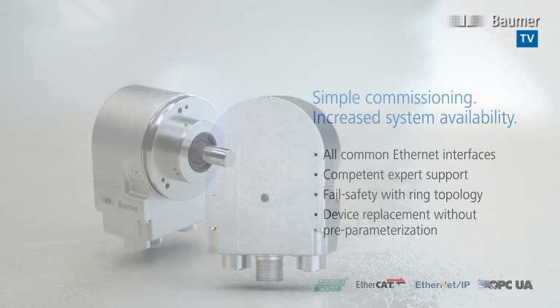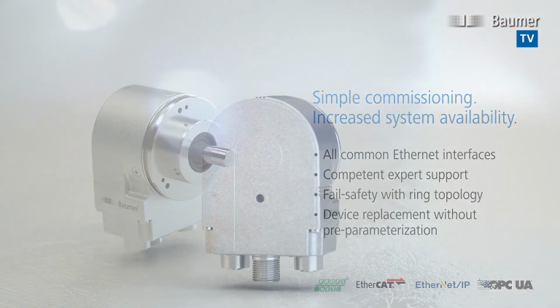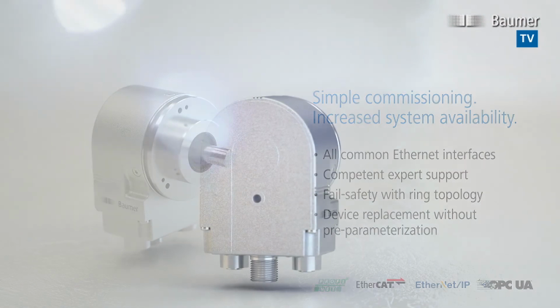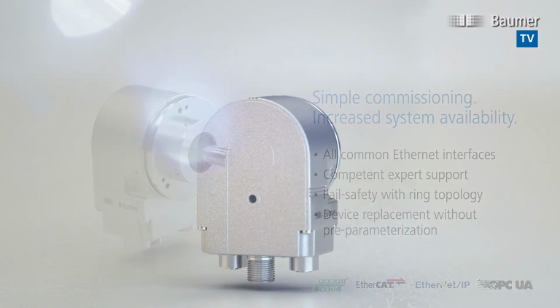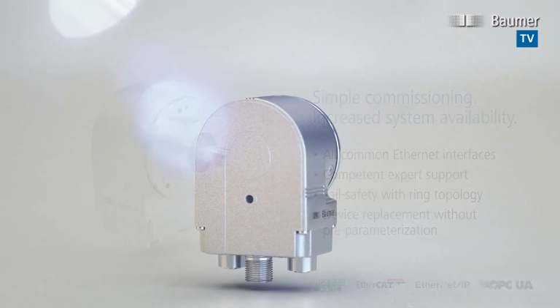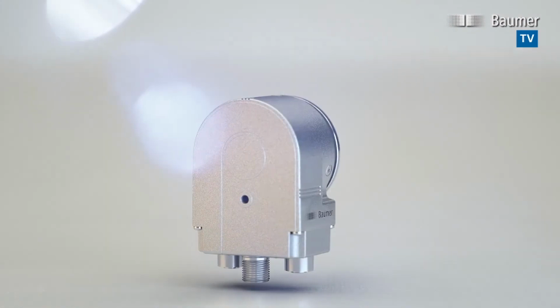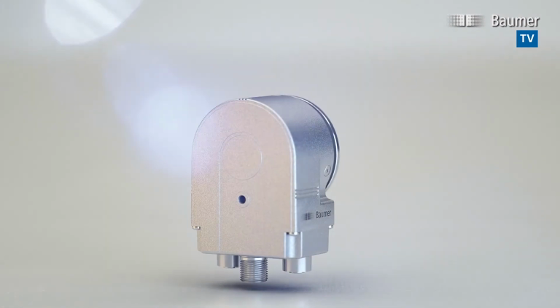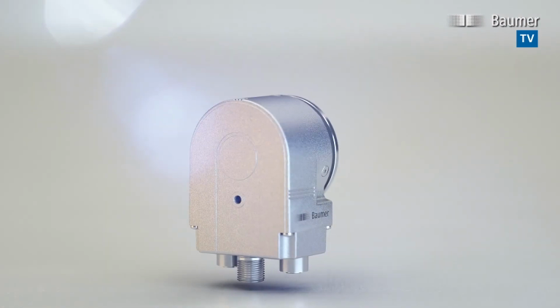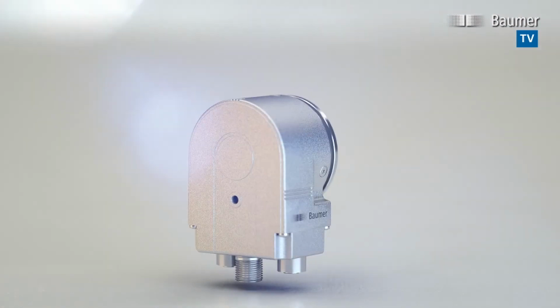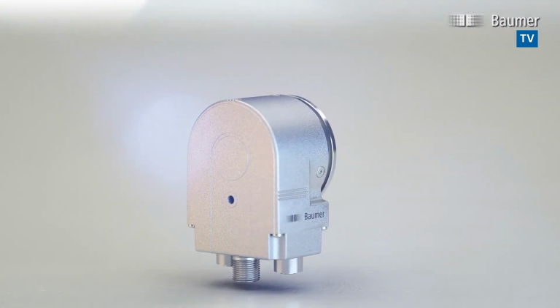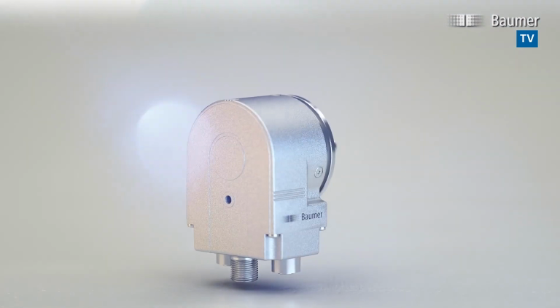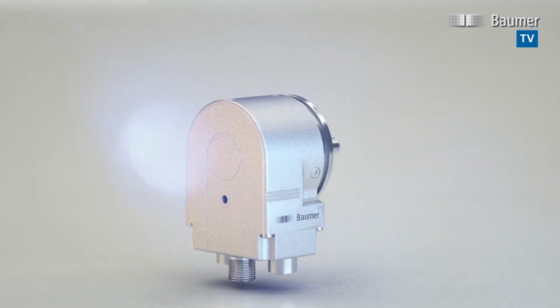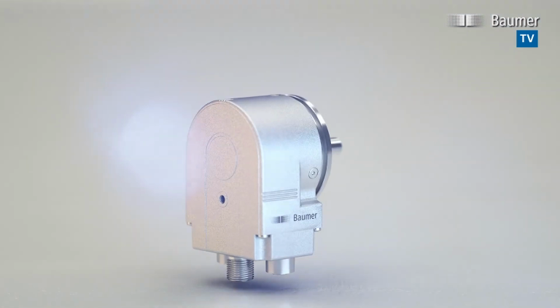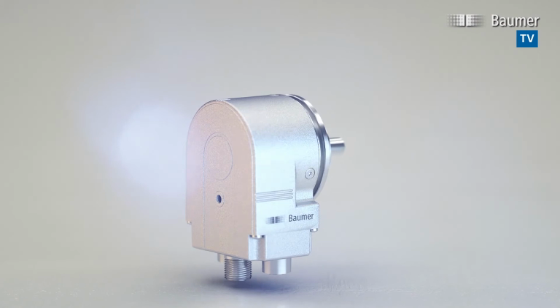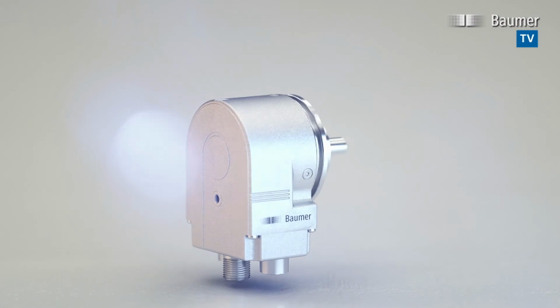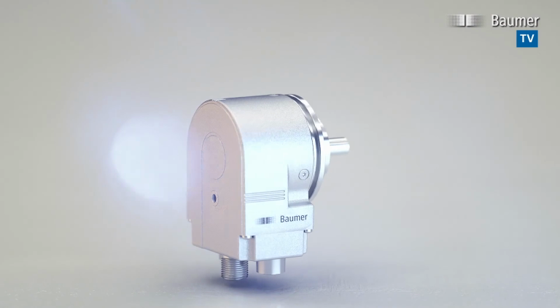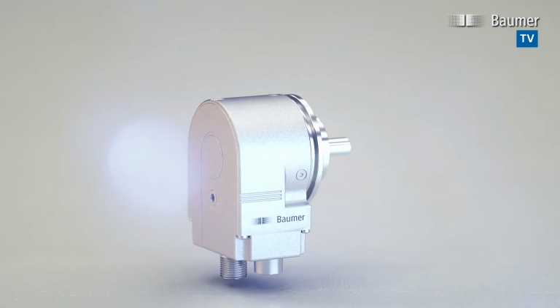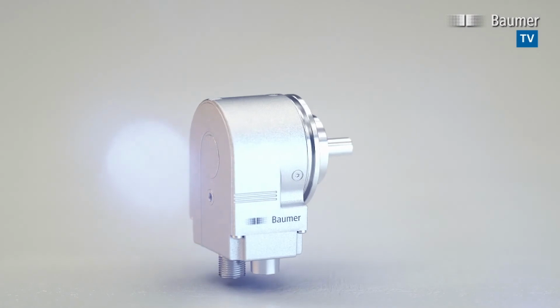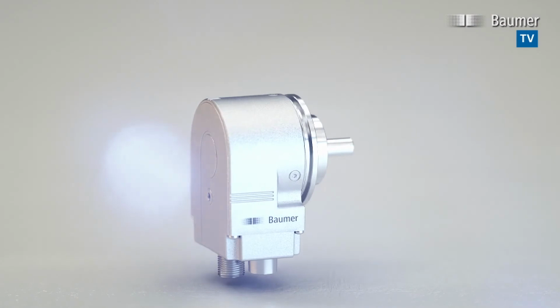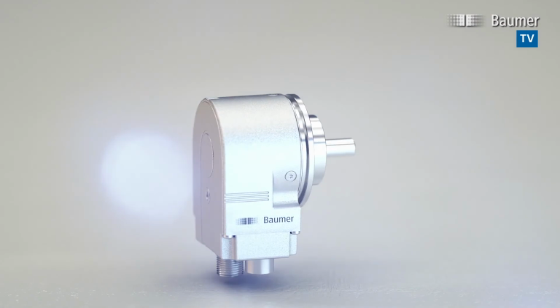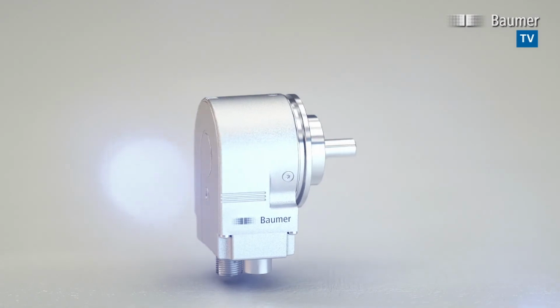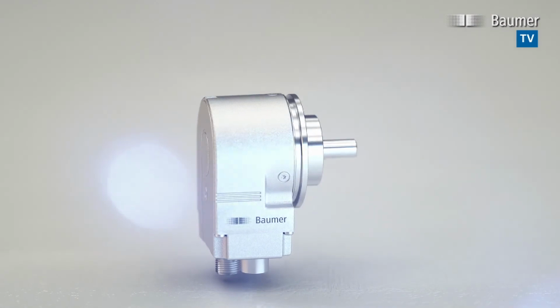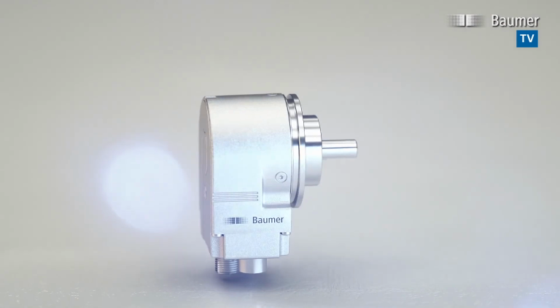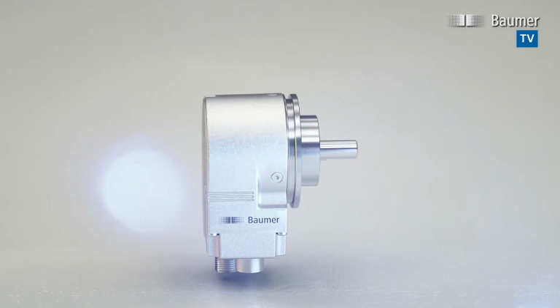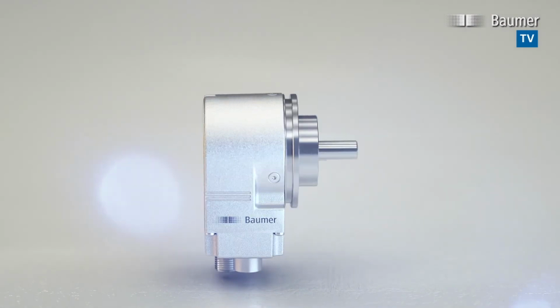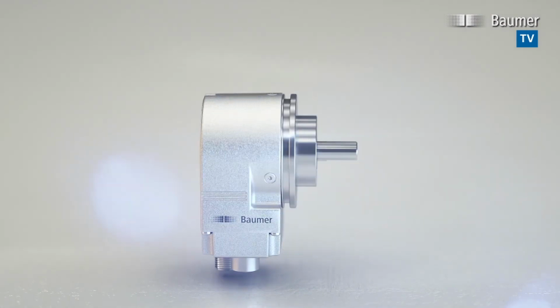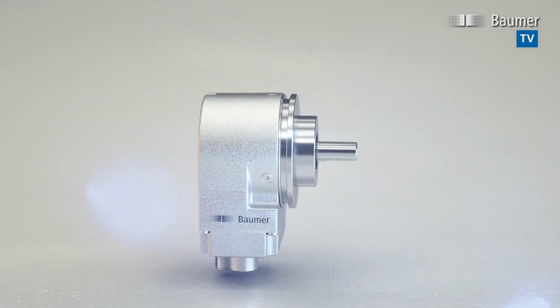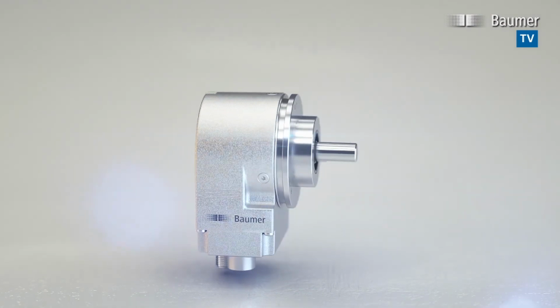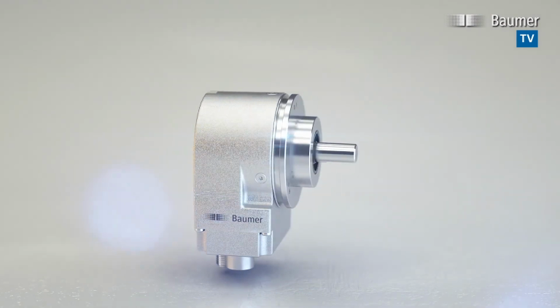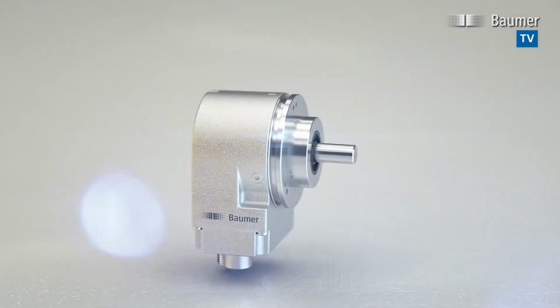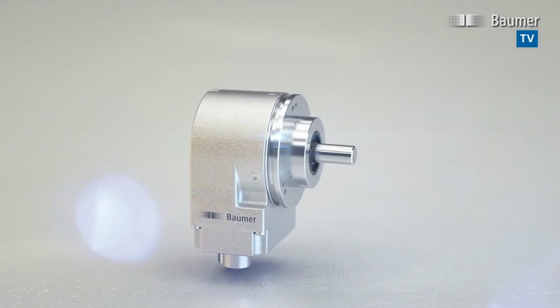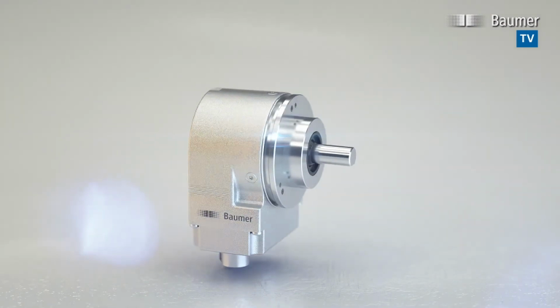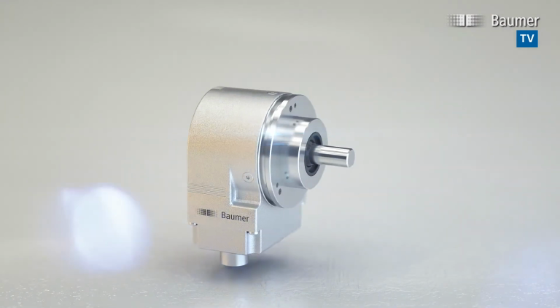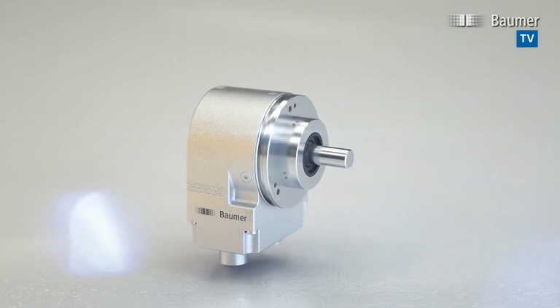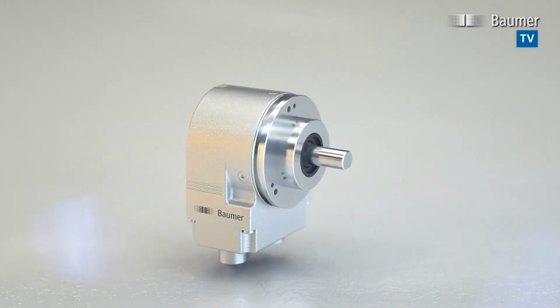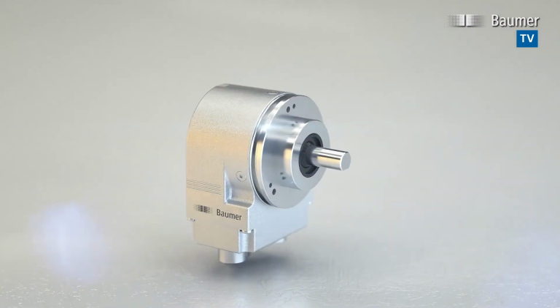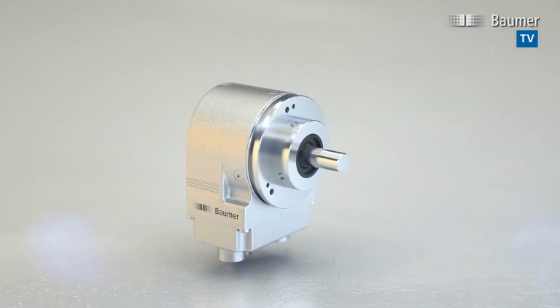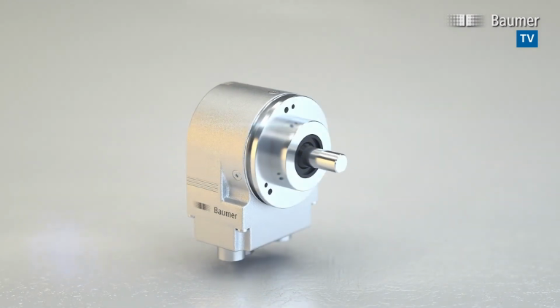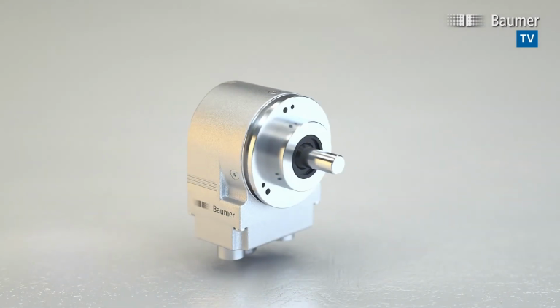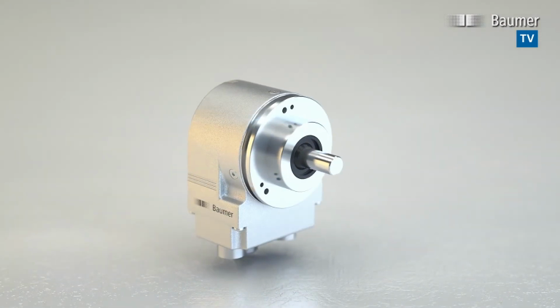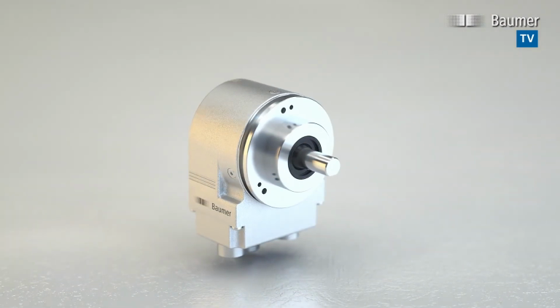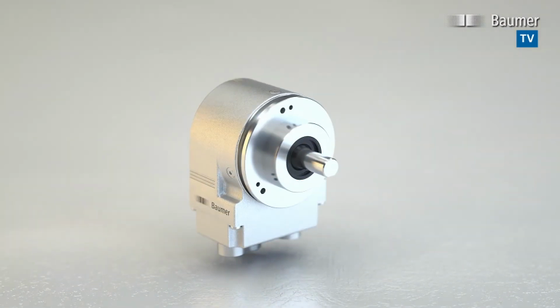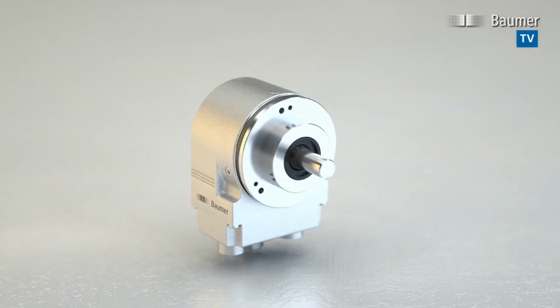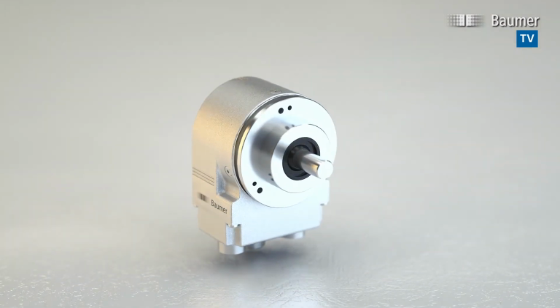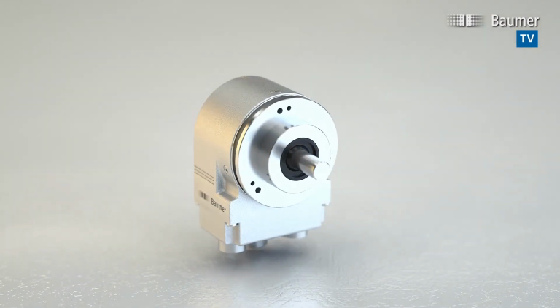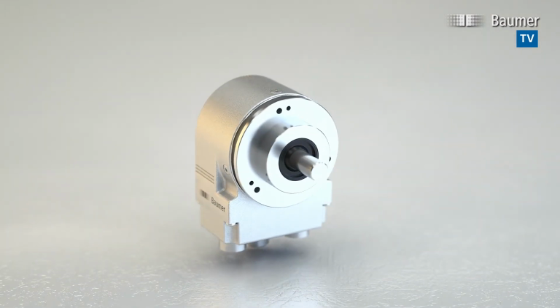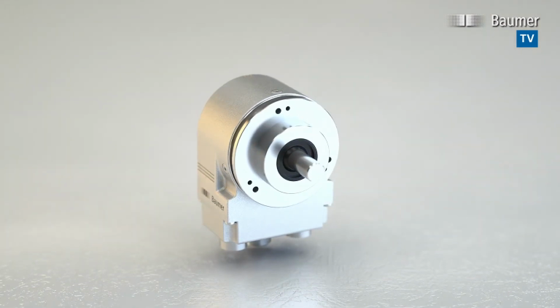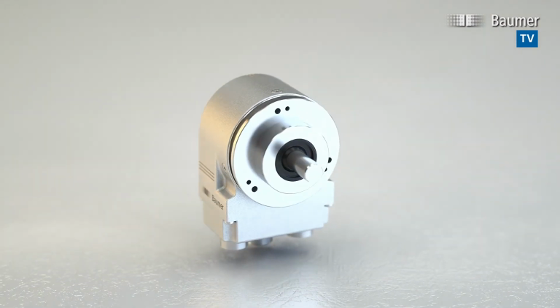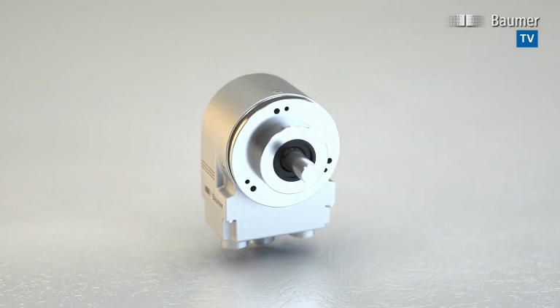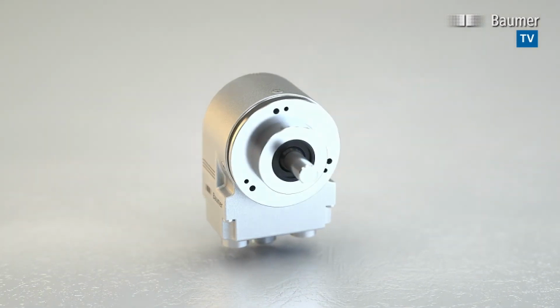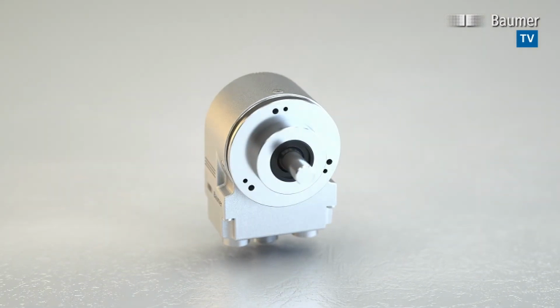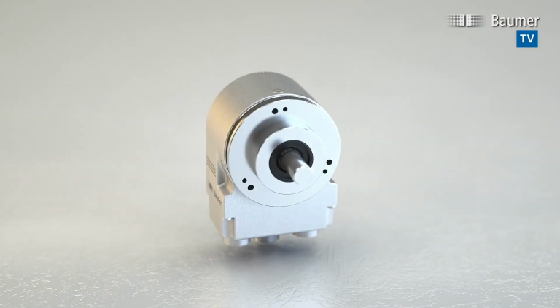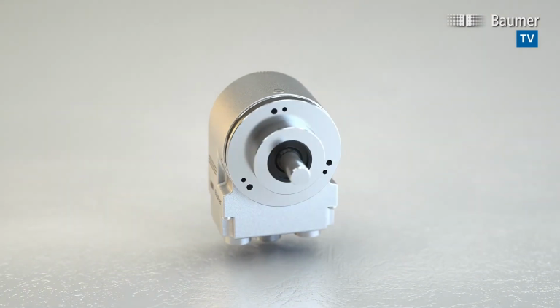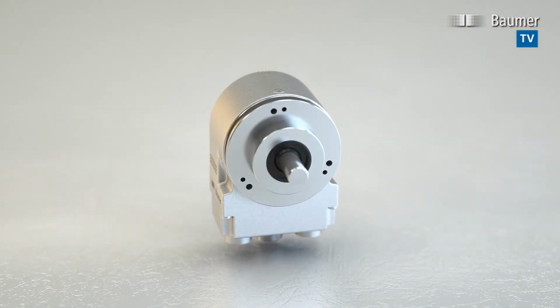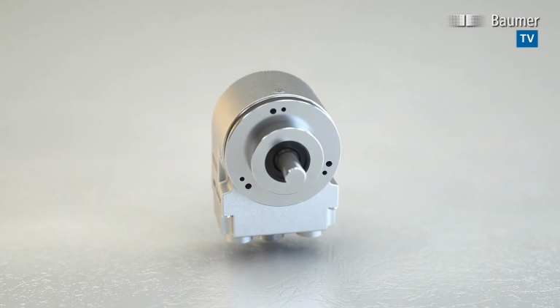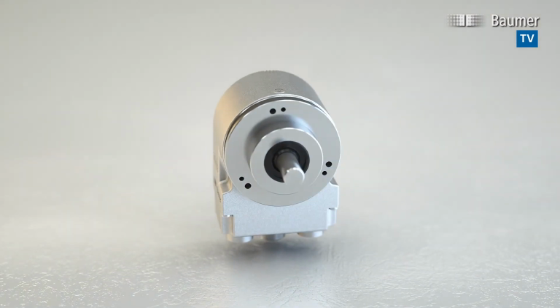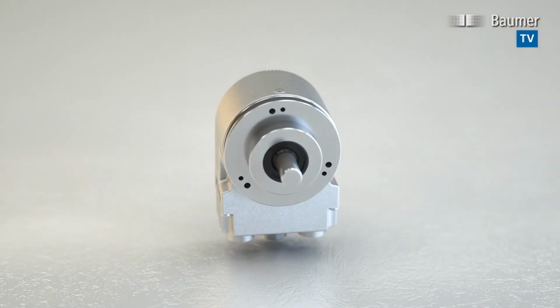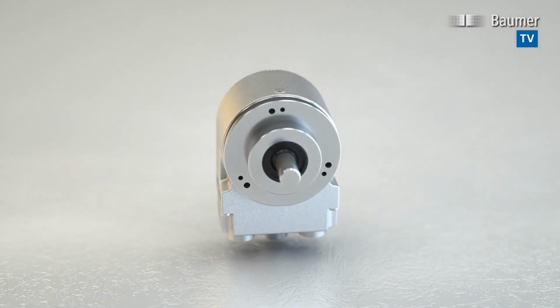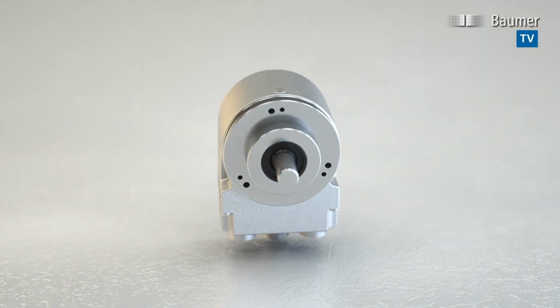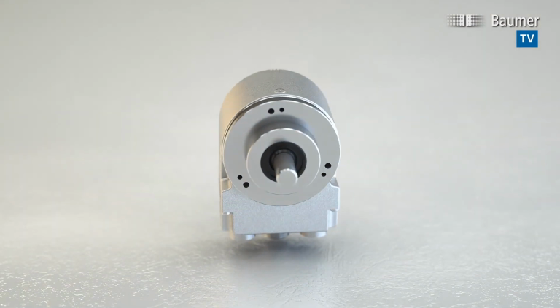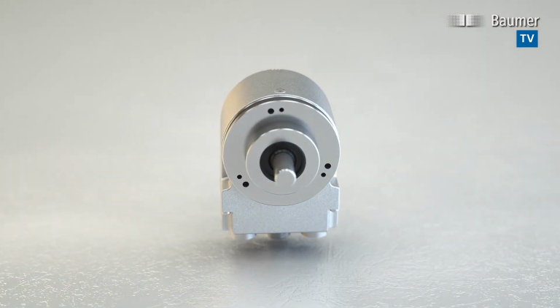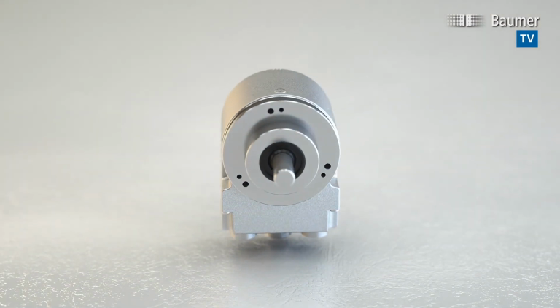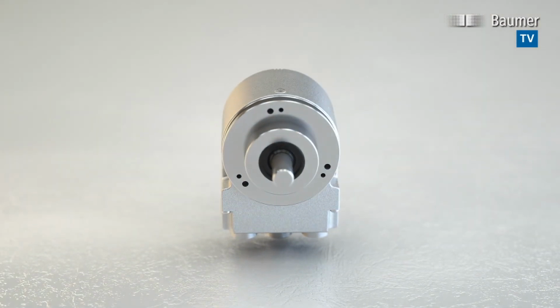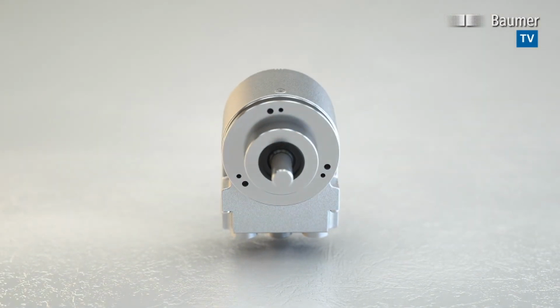OptoTurn EAL580 — the most compact encoder in its class, with the lowest installation depth.